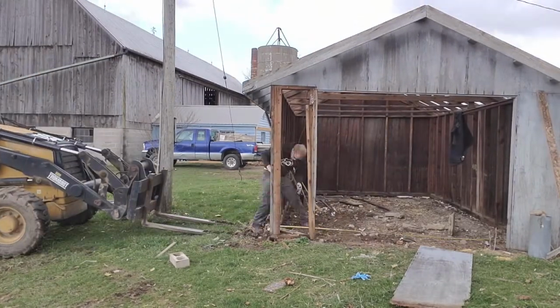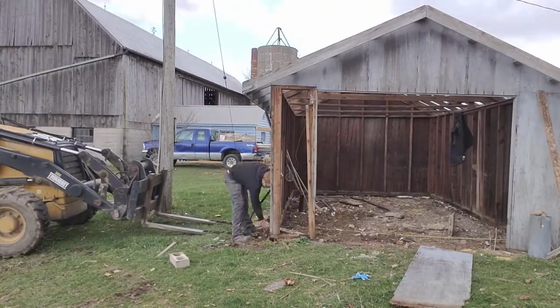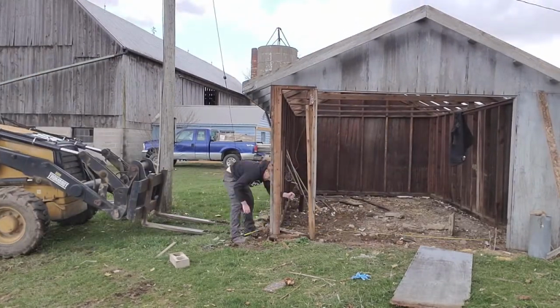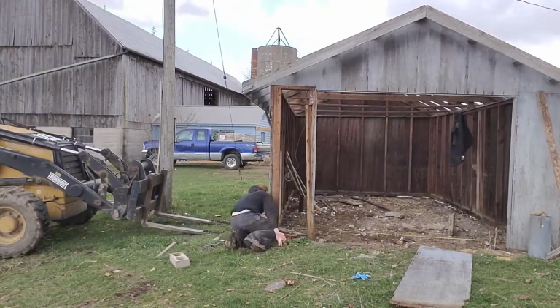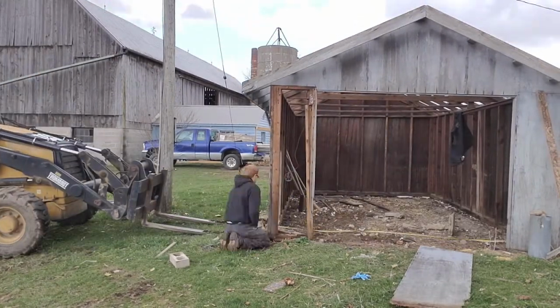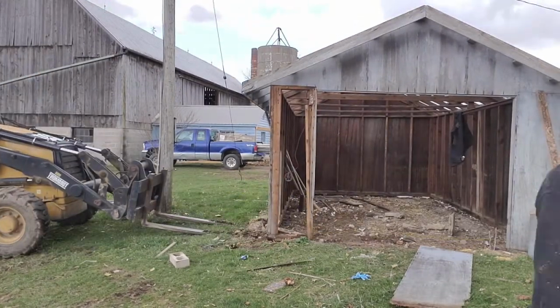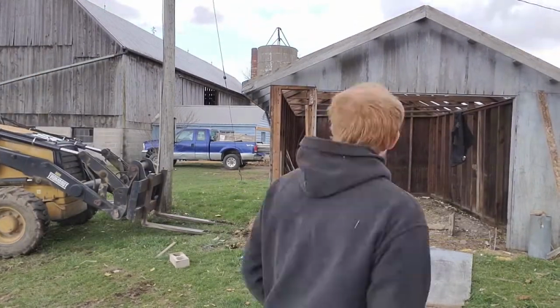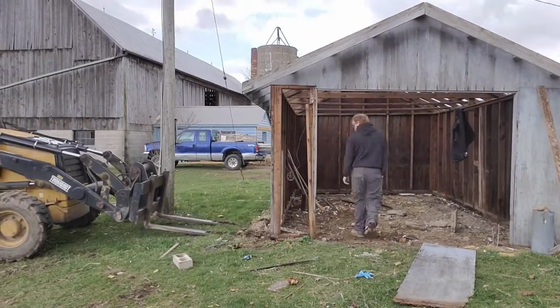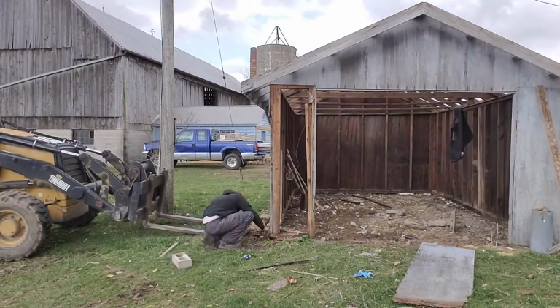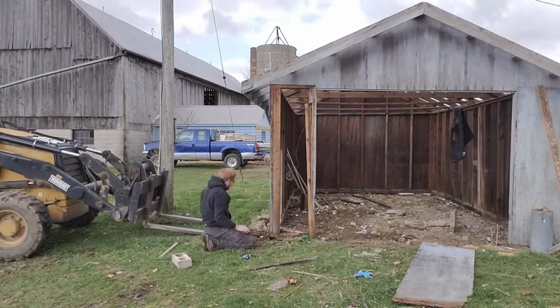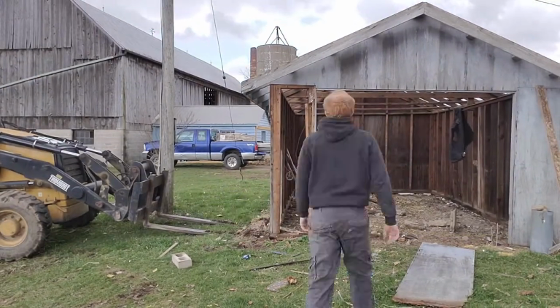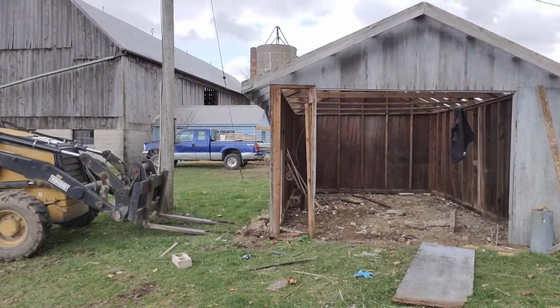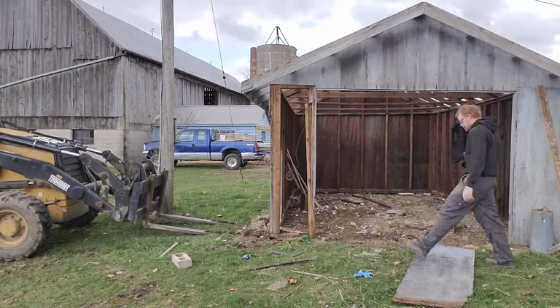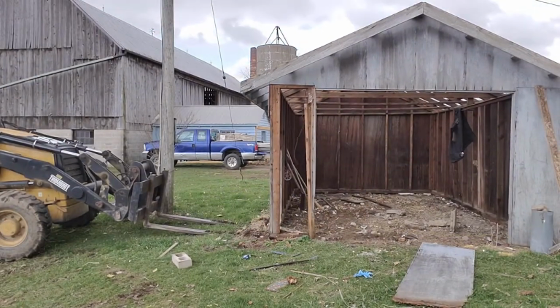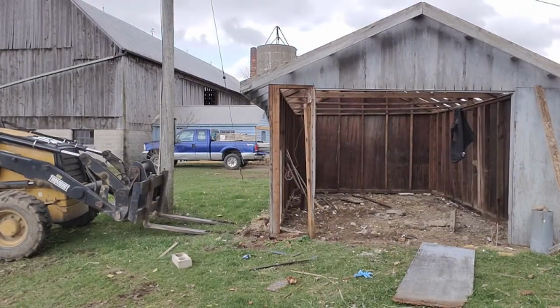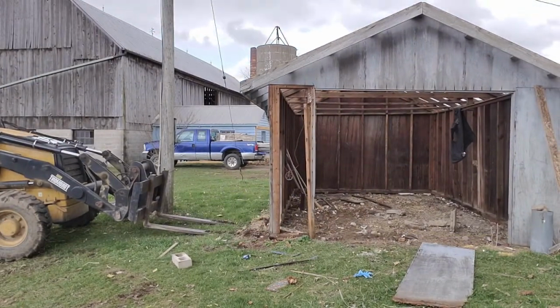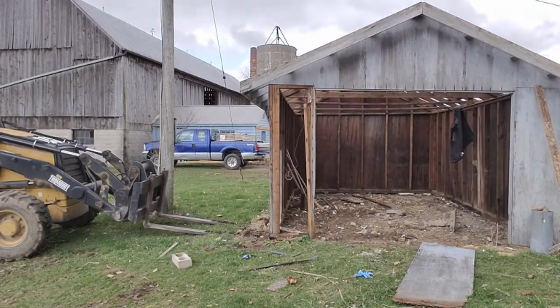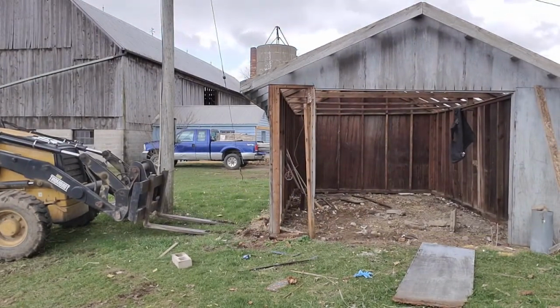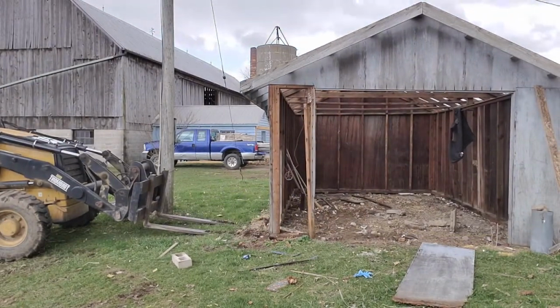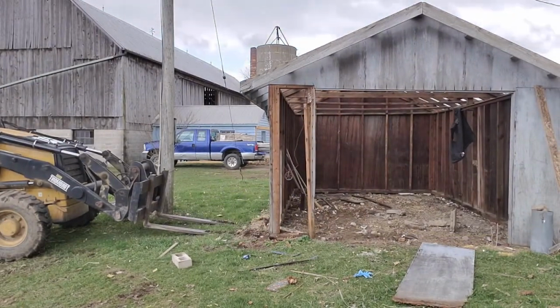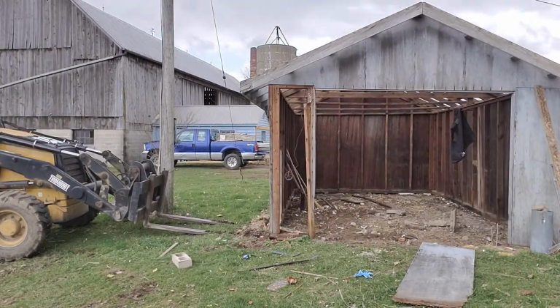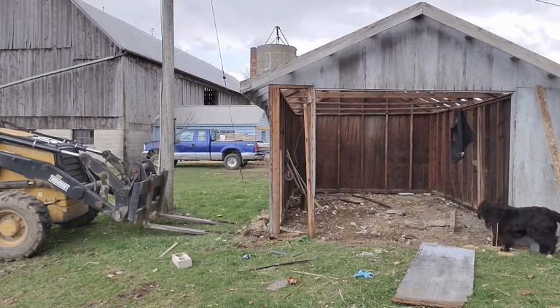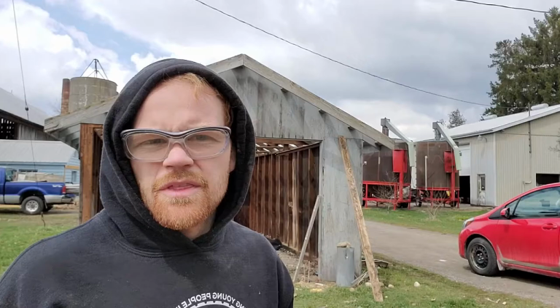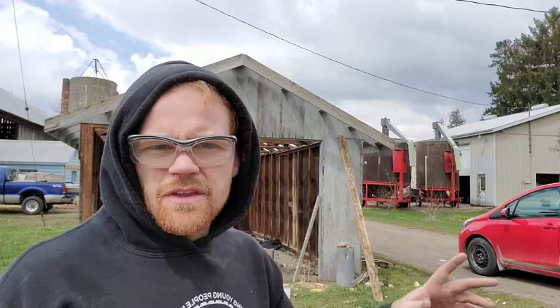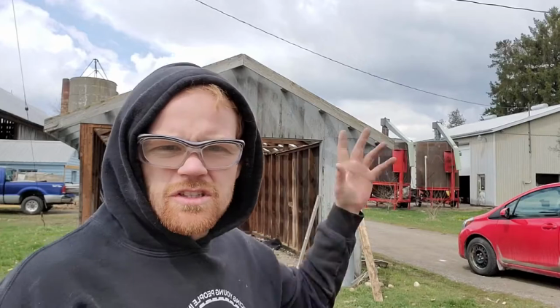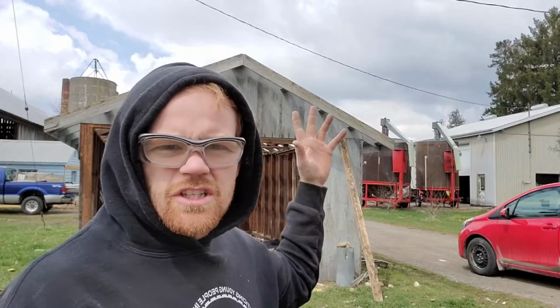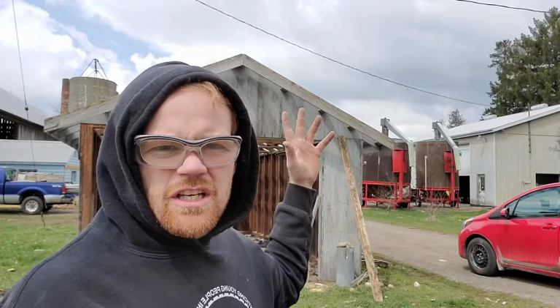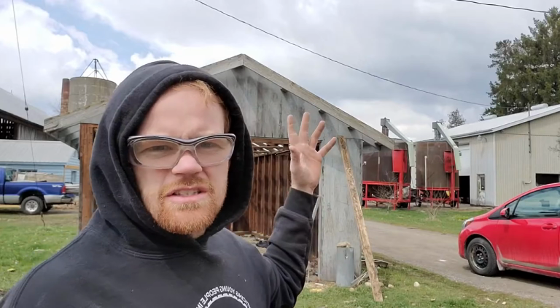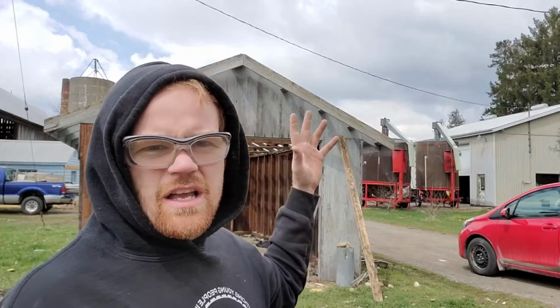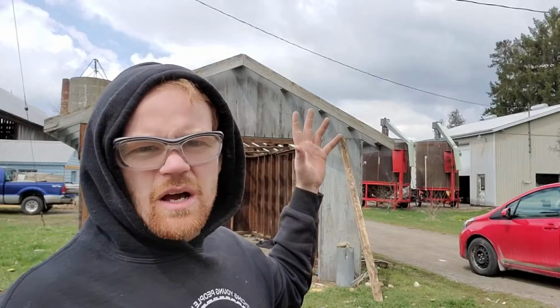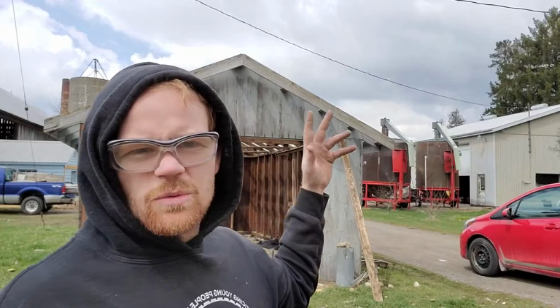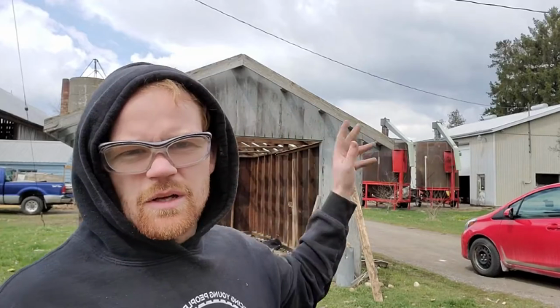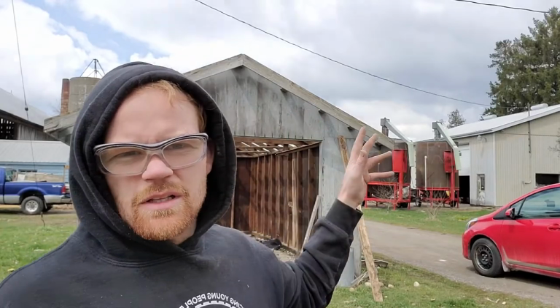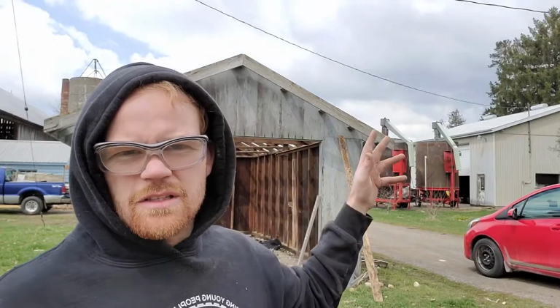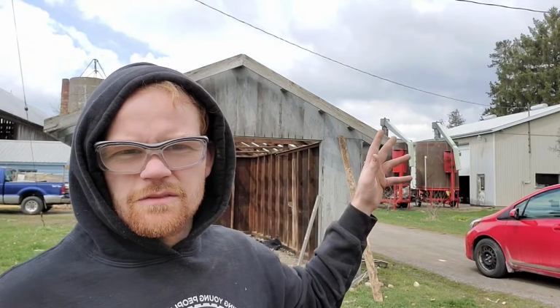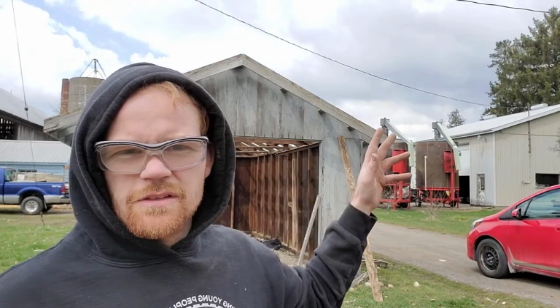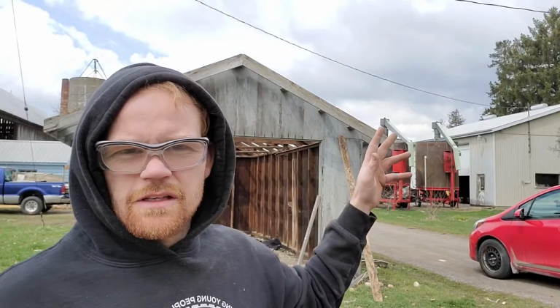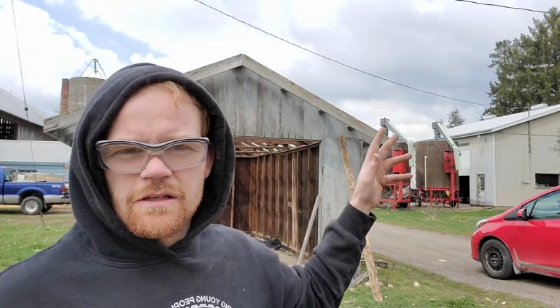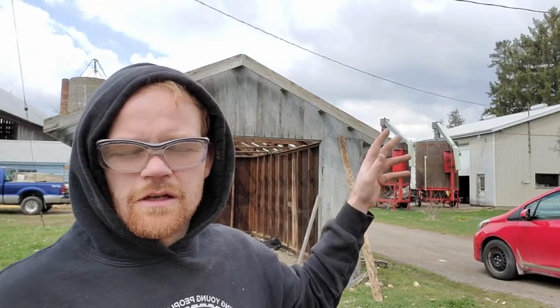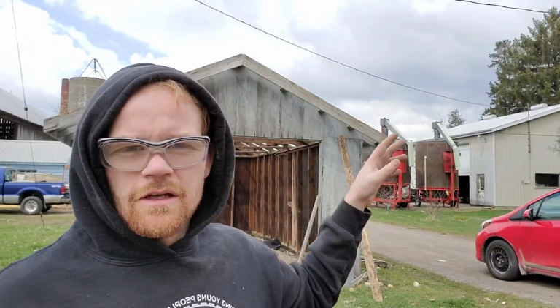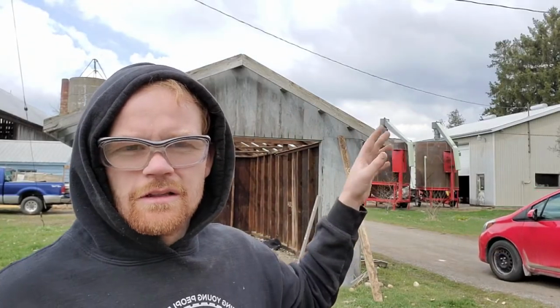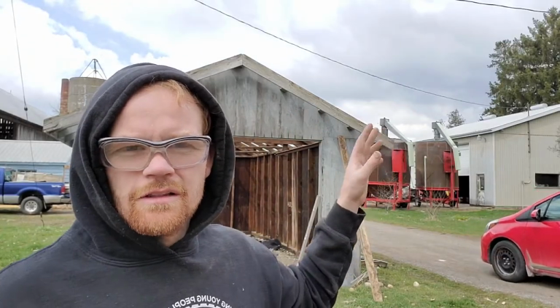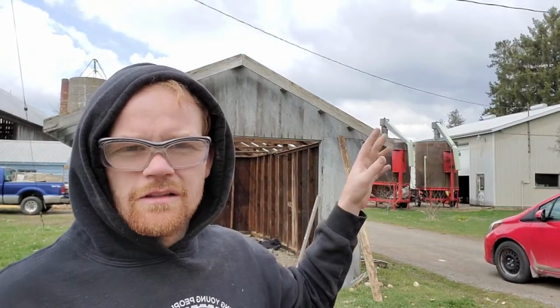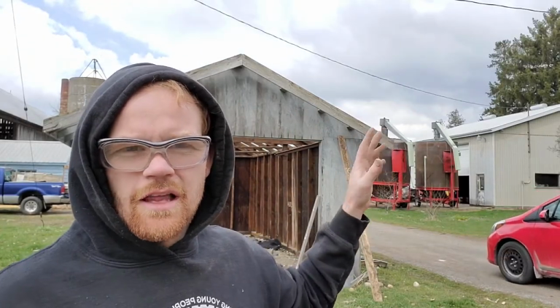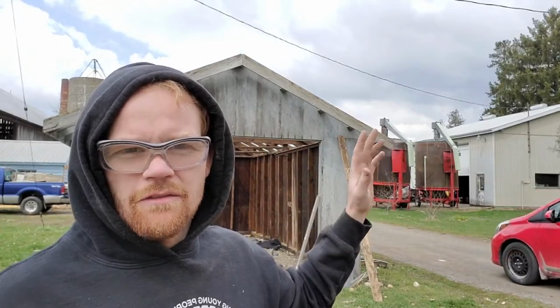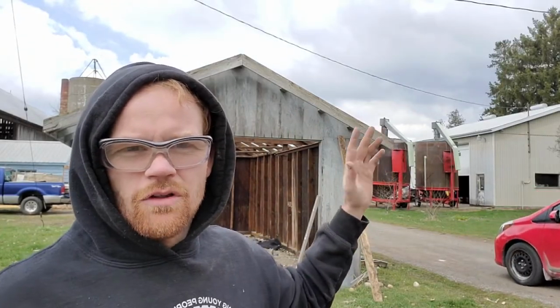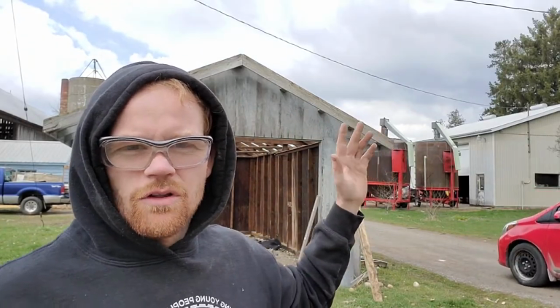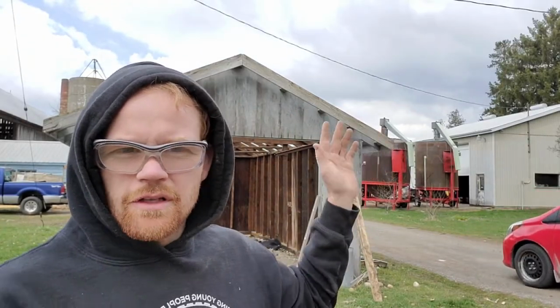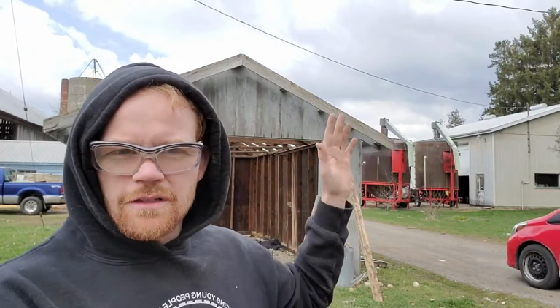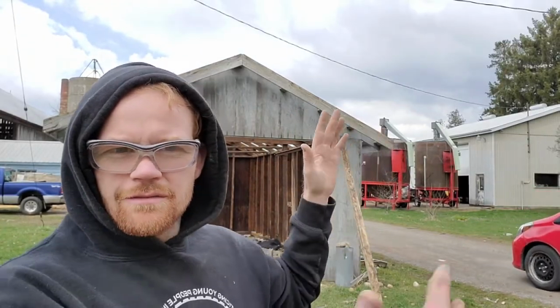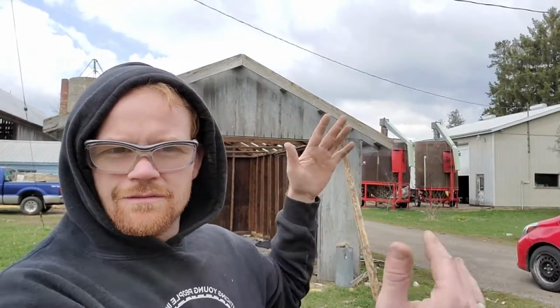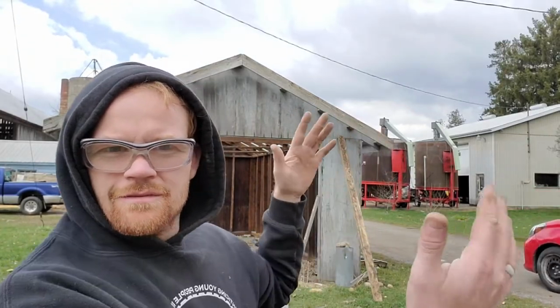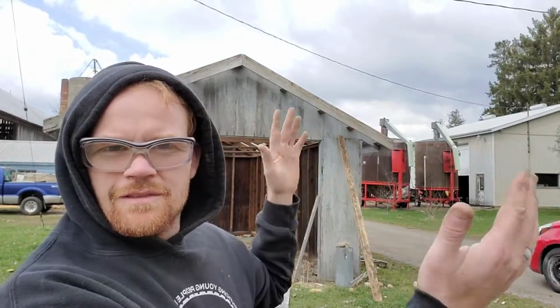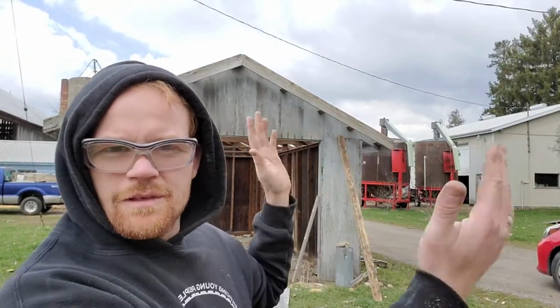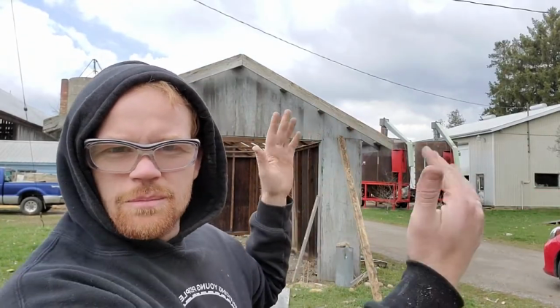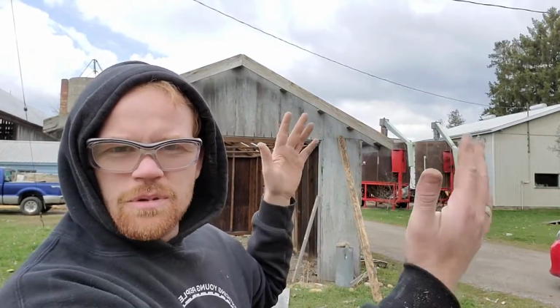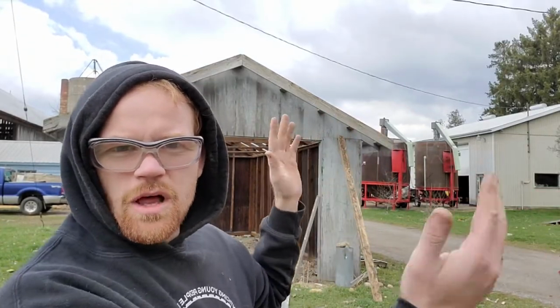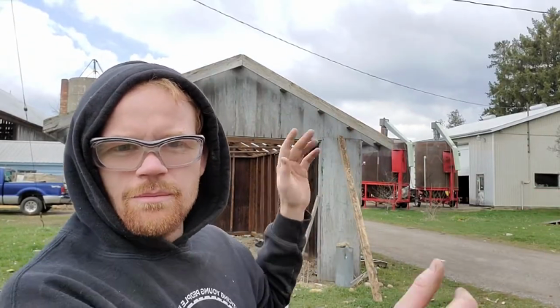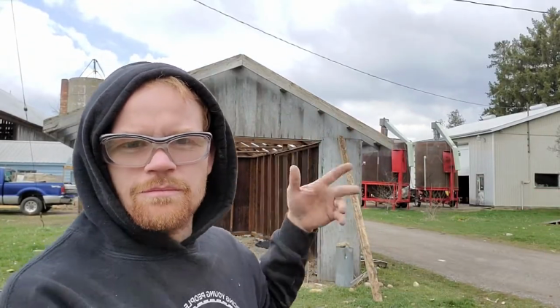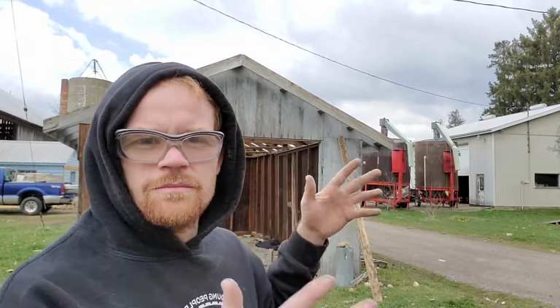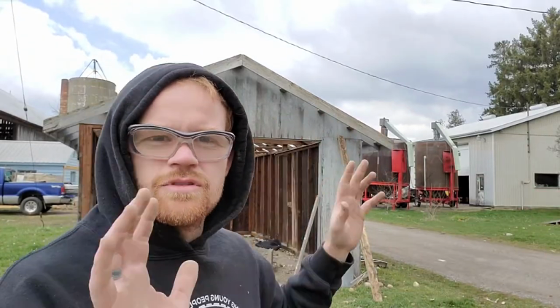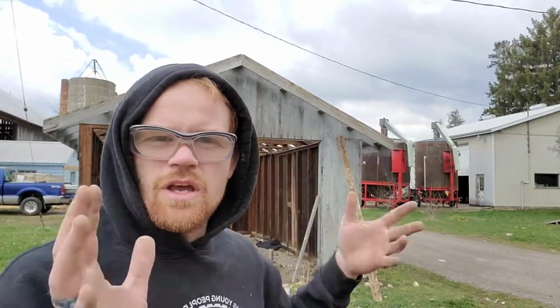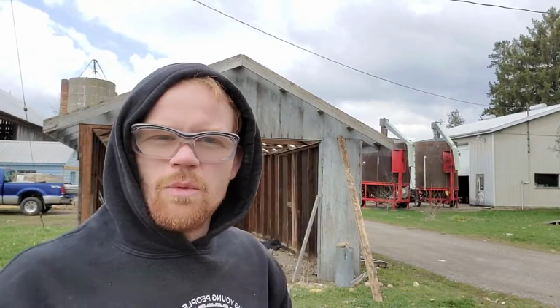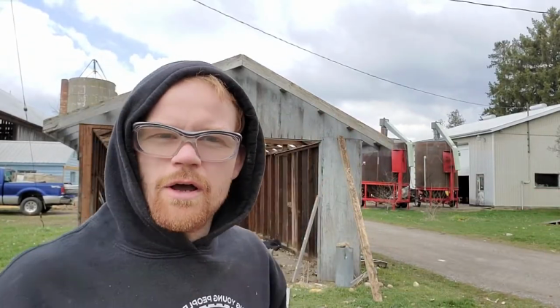So the shed's now relatively level and plumb, somewhat.